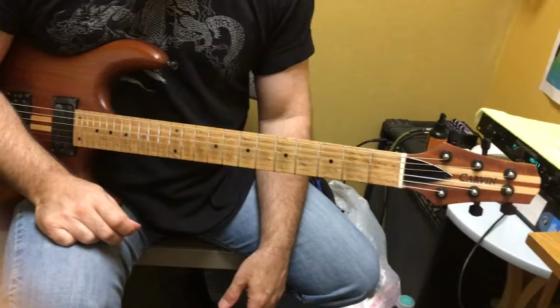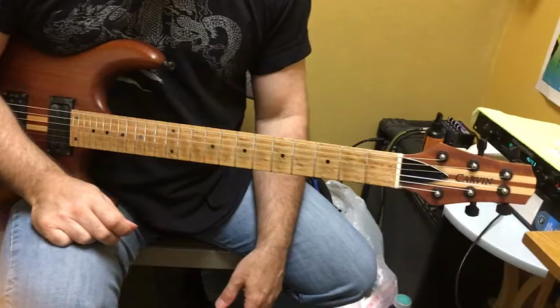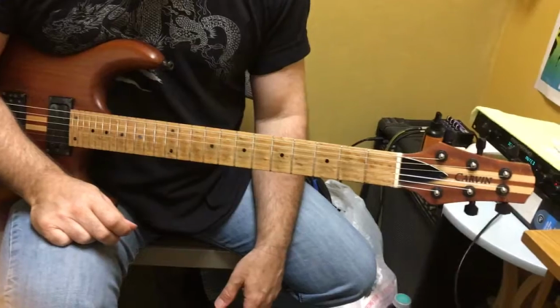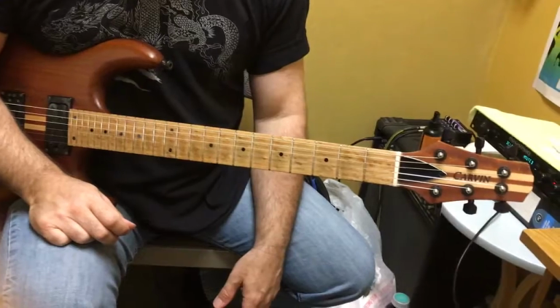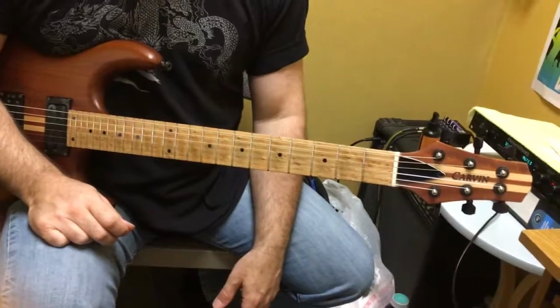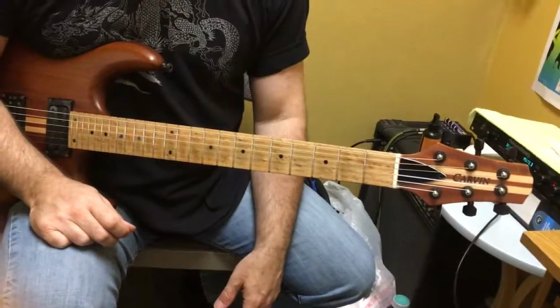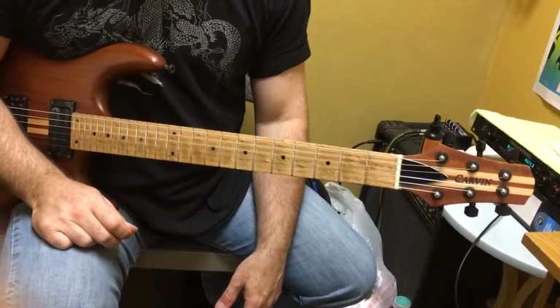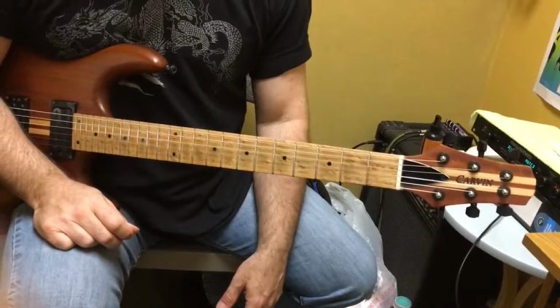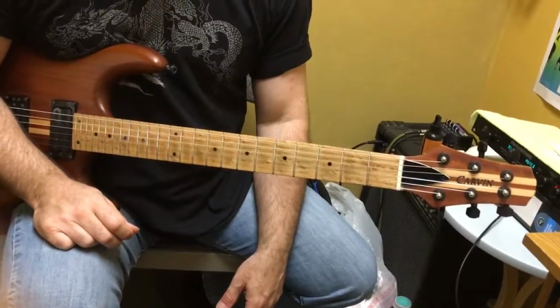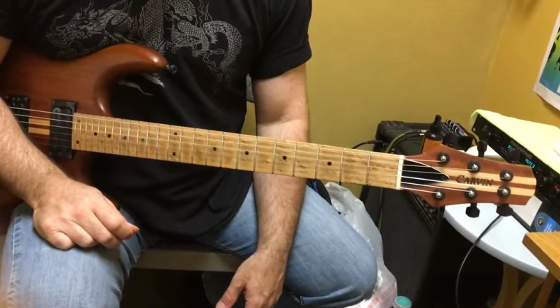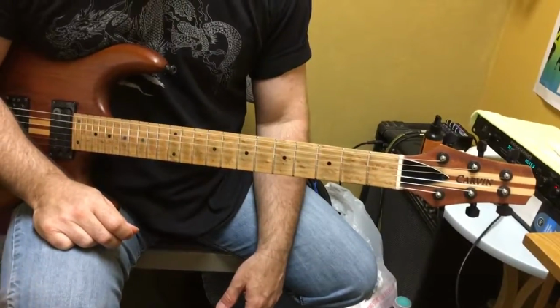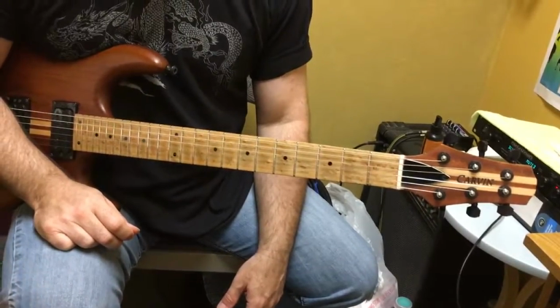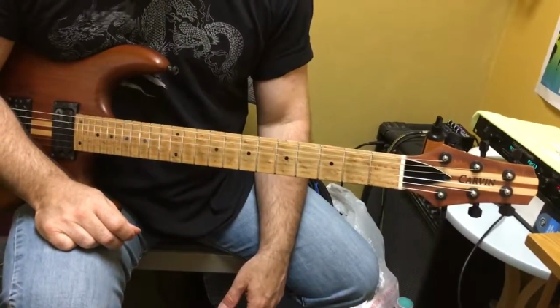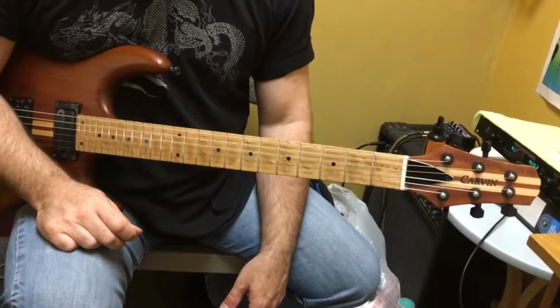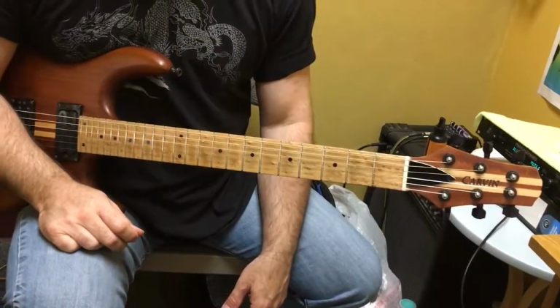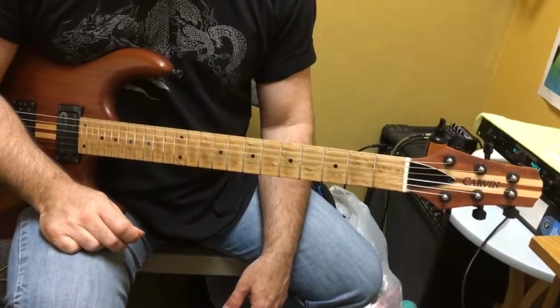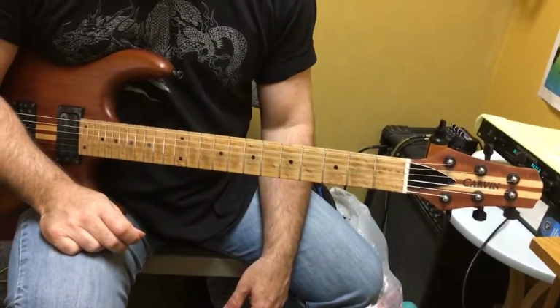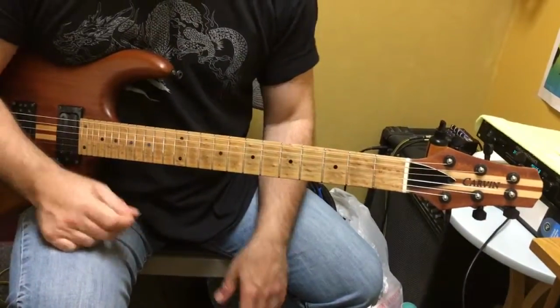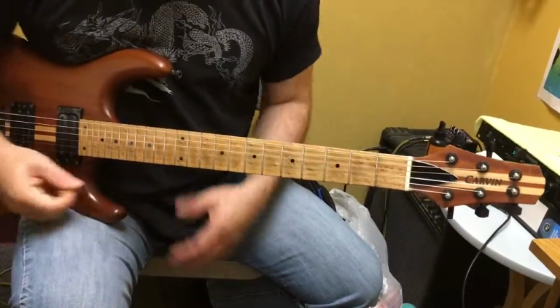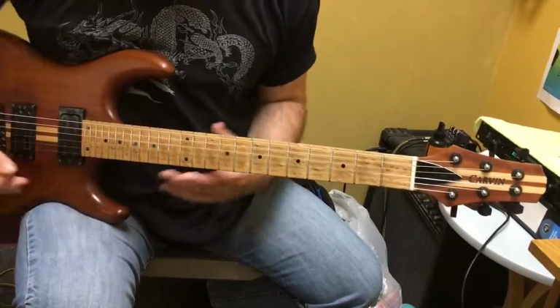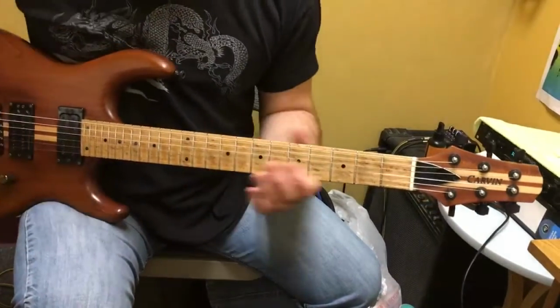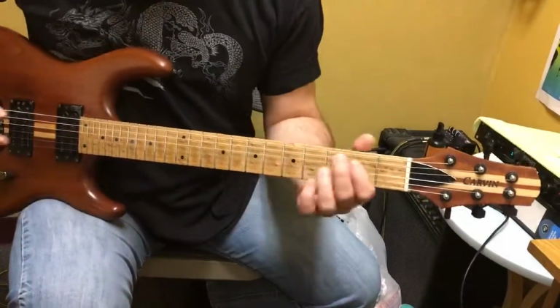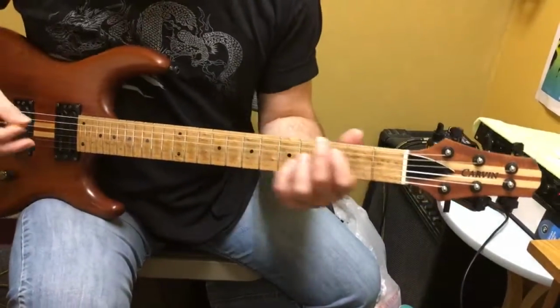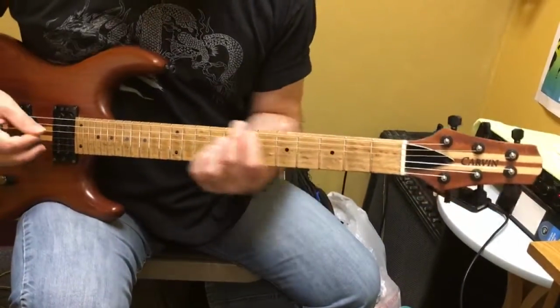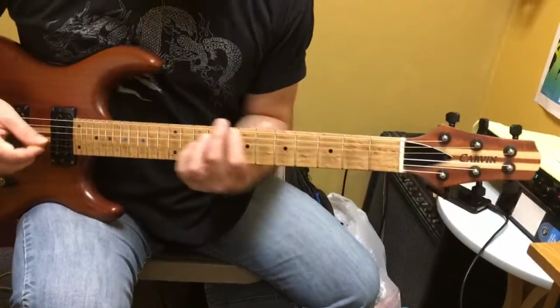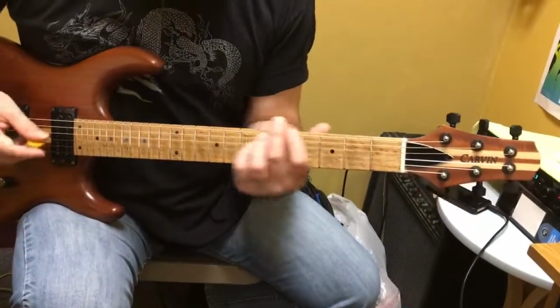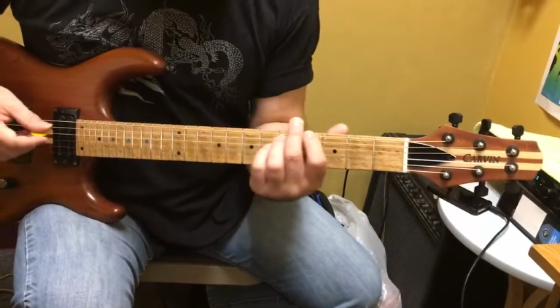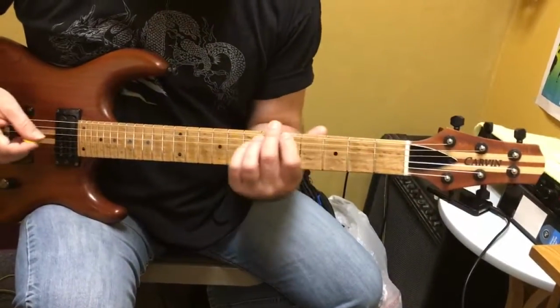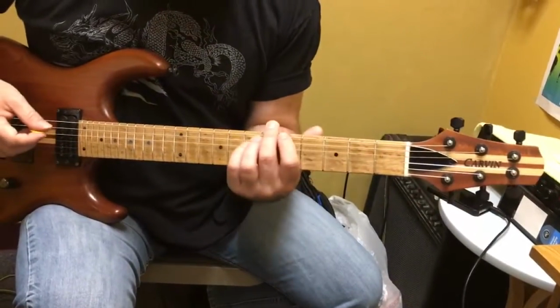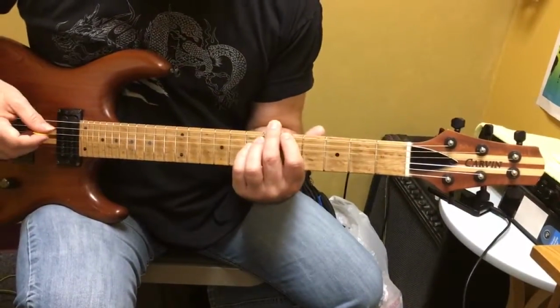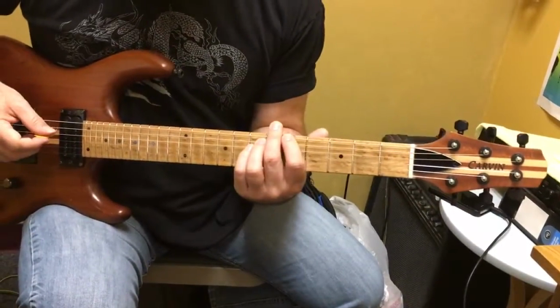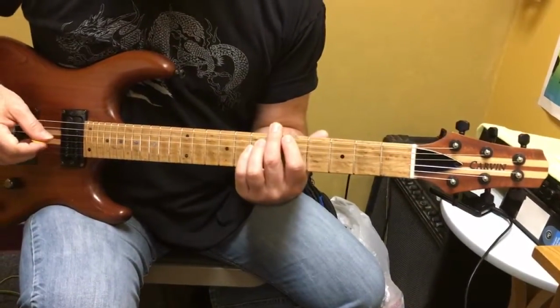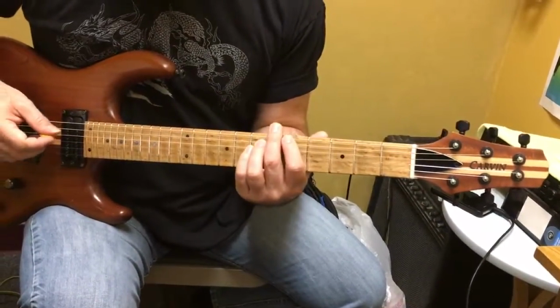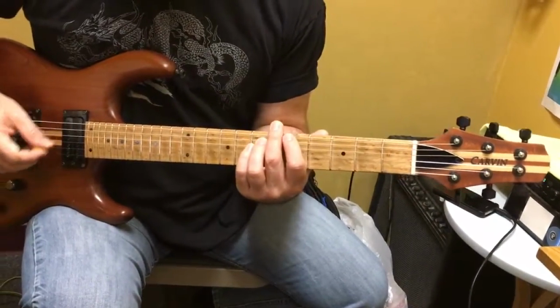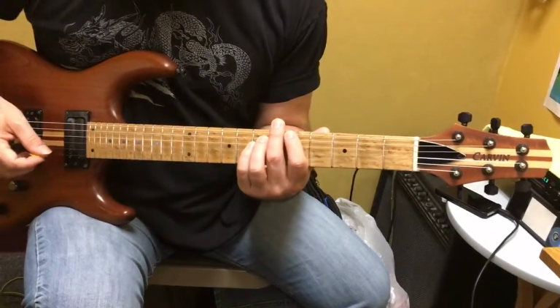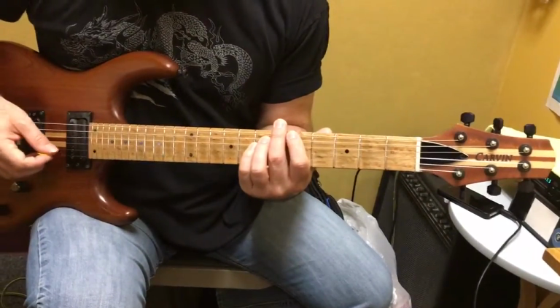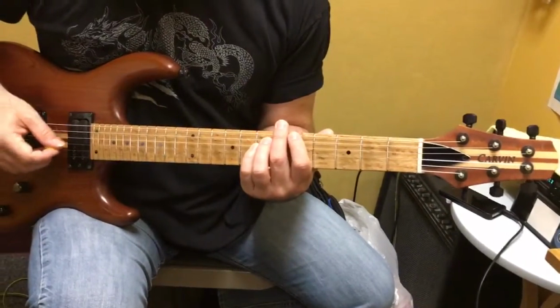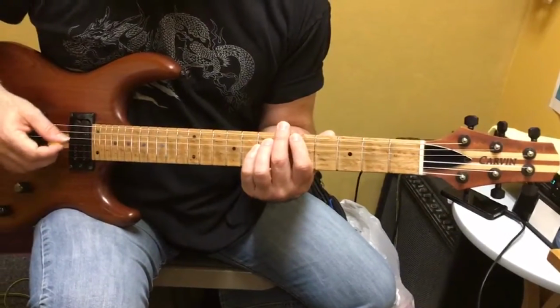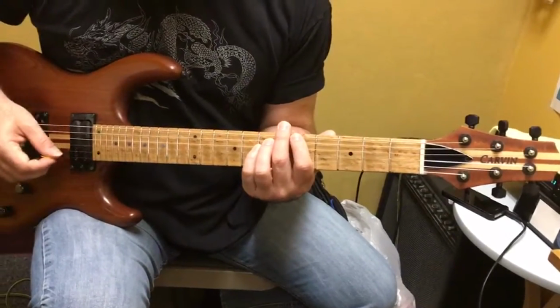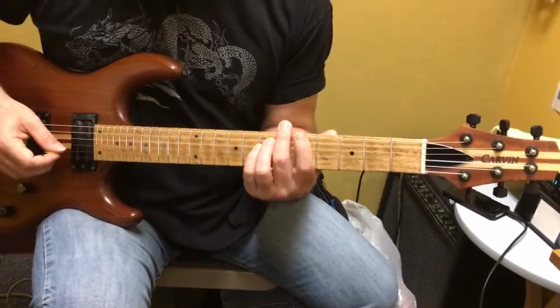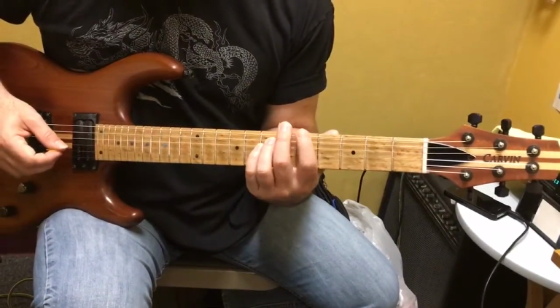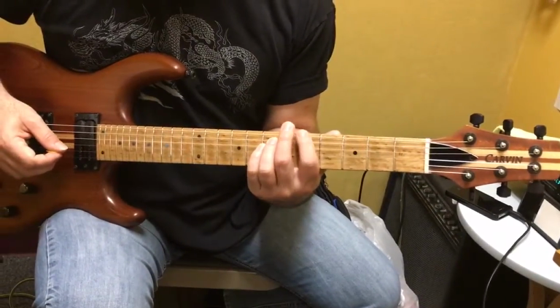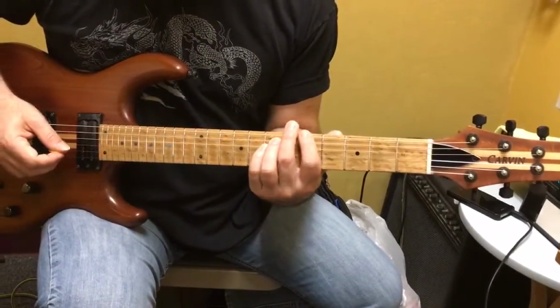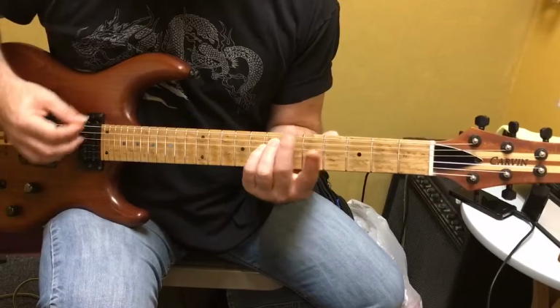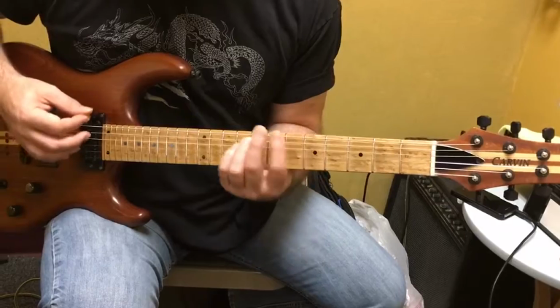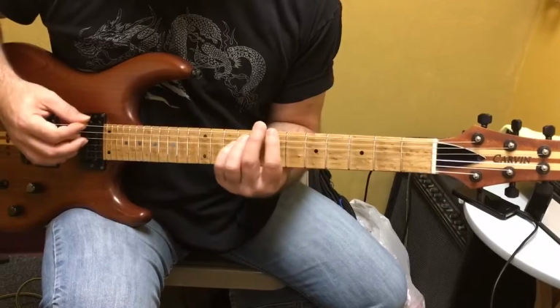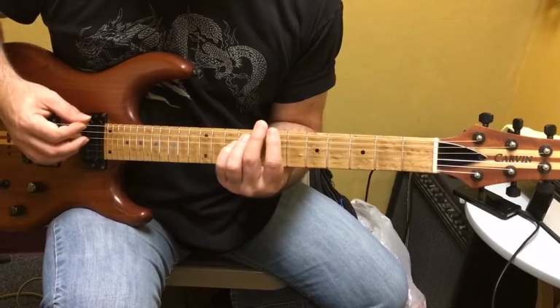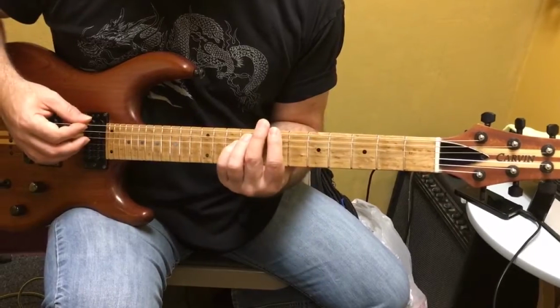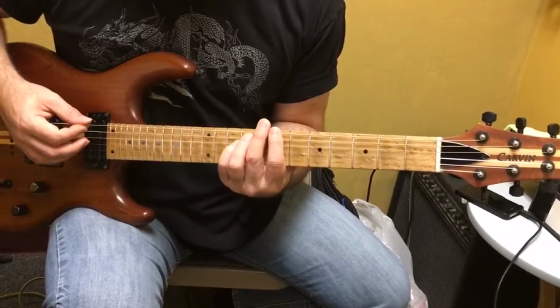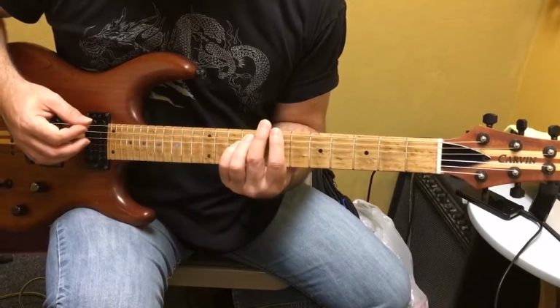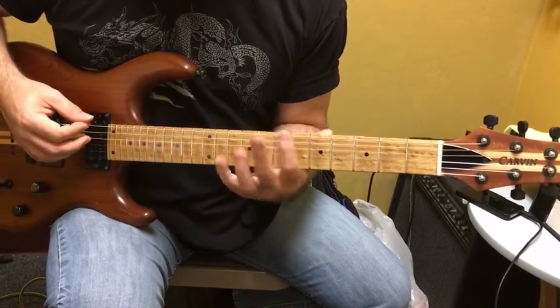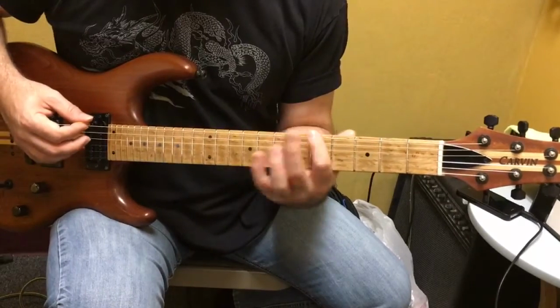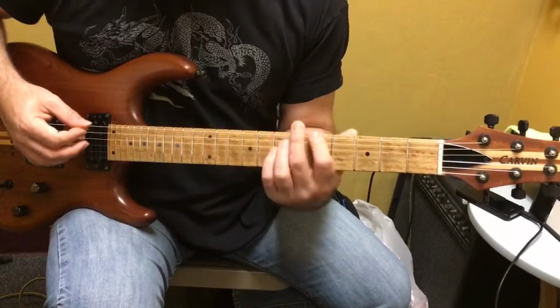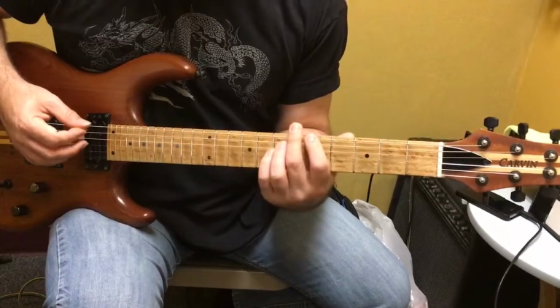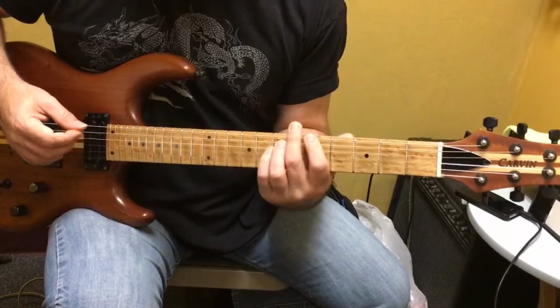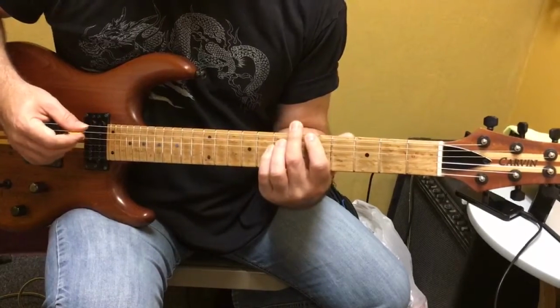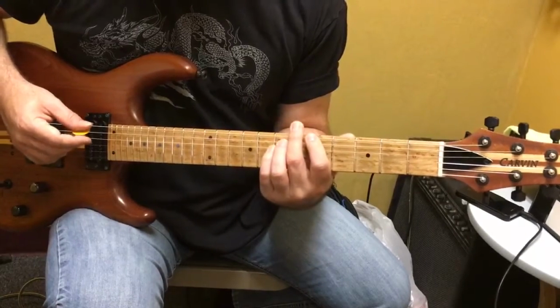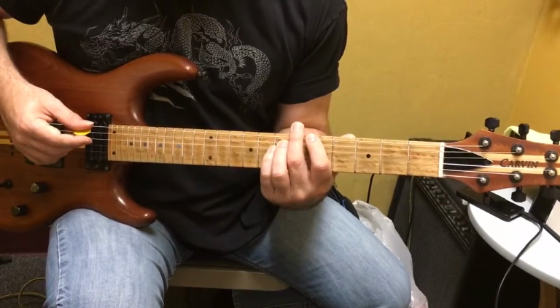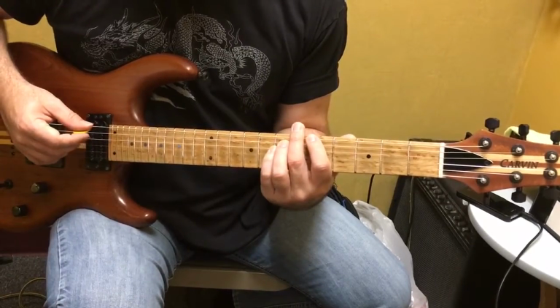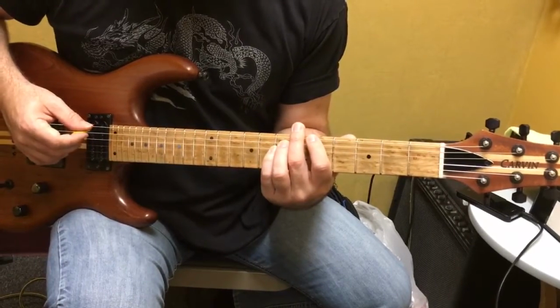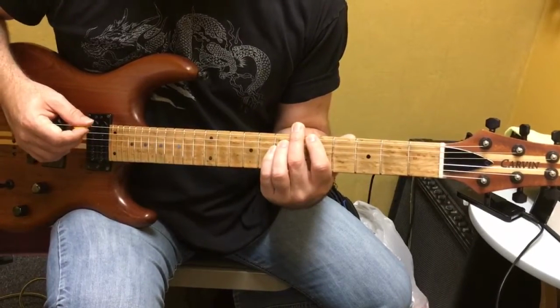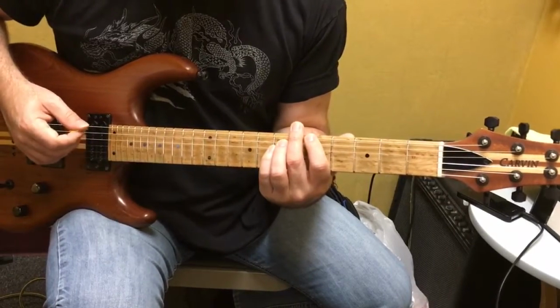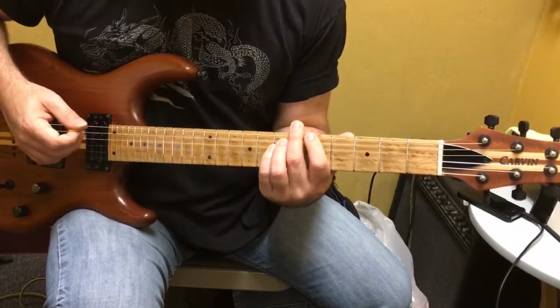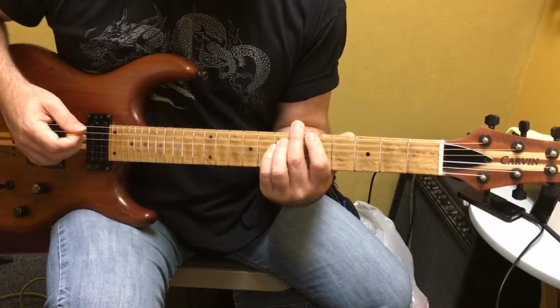All right, we're rolling. So starting from the A going up to B, 5th to 7th — on 6th, your first riff.